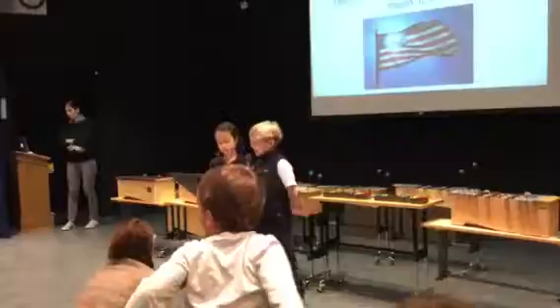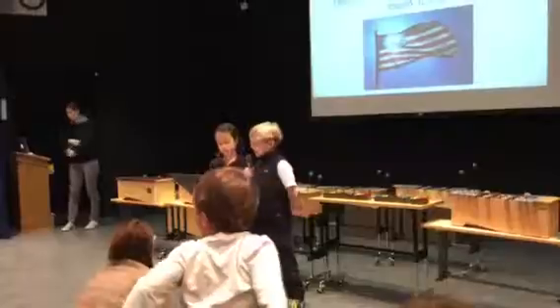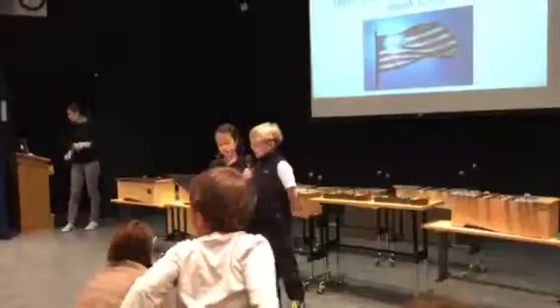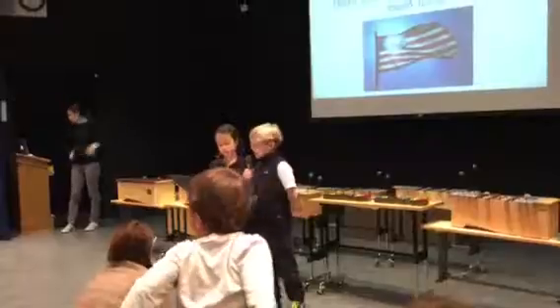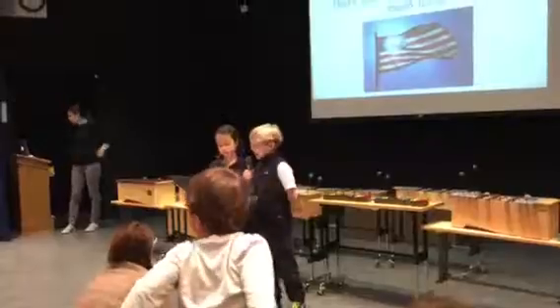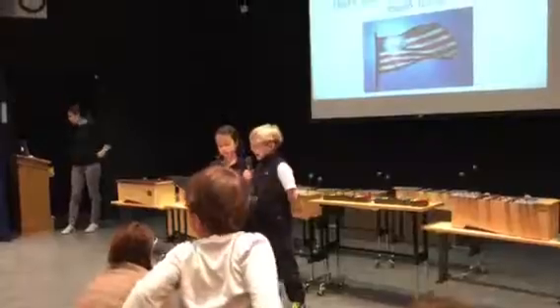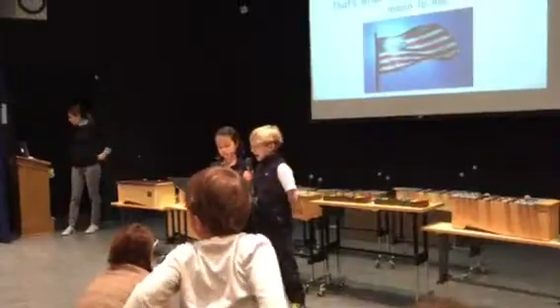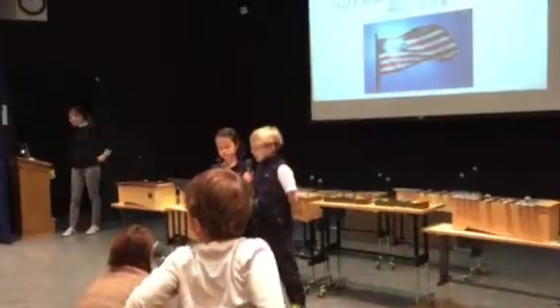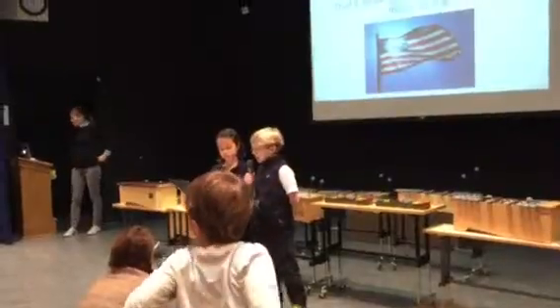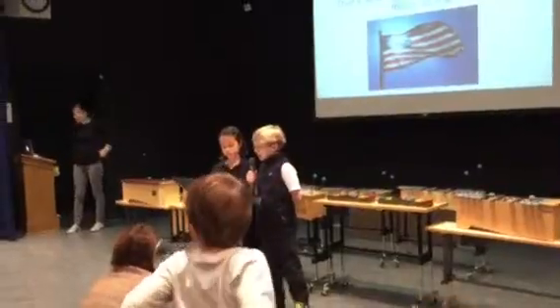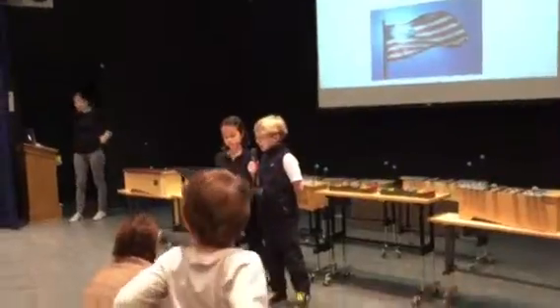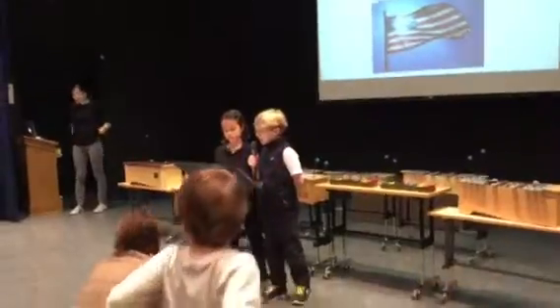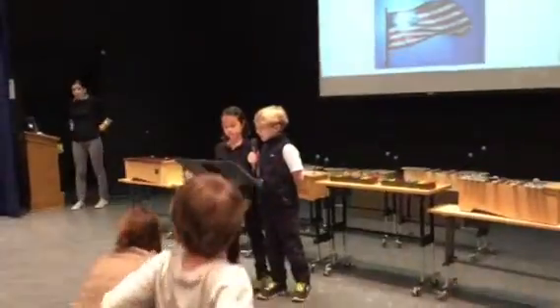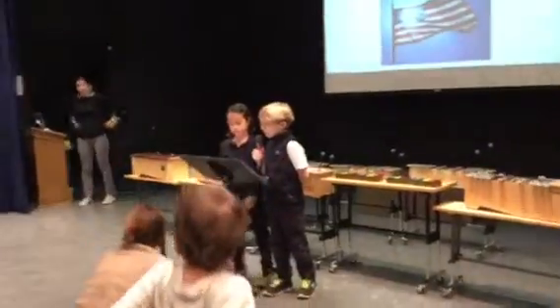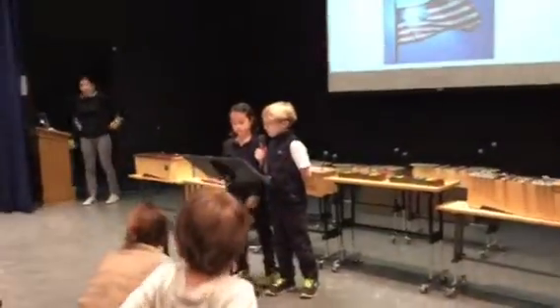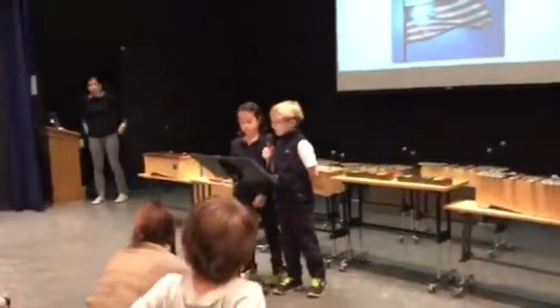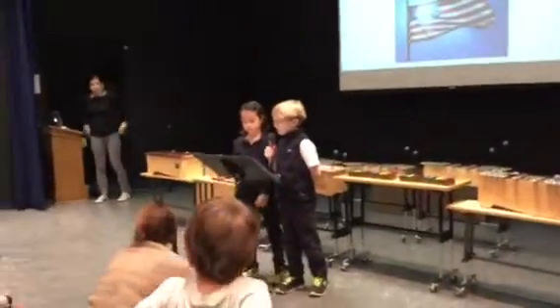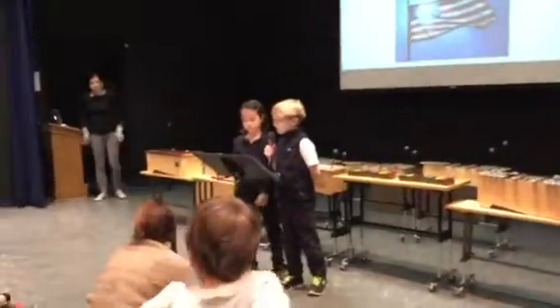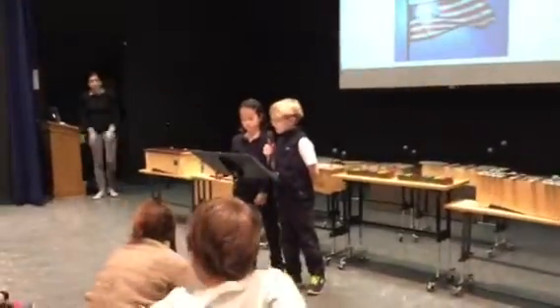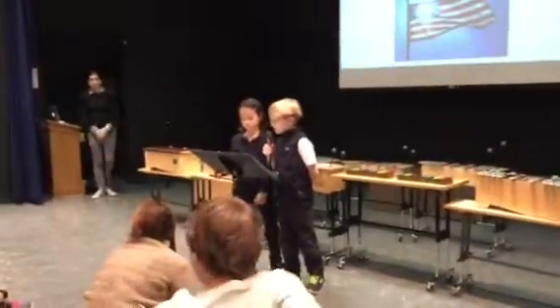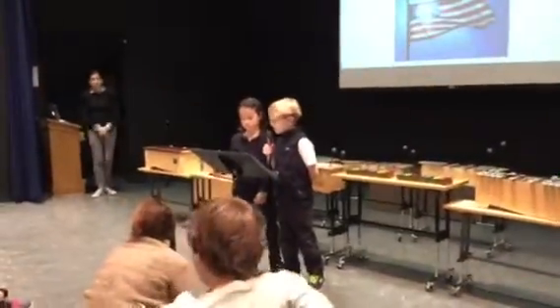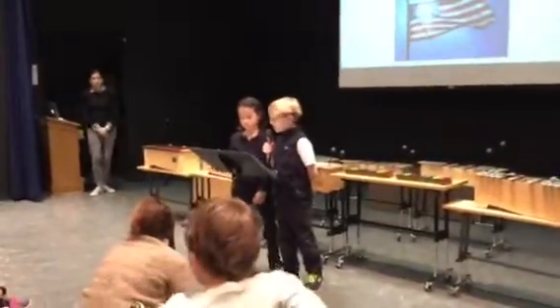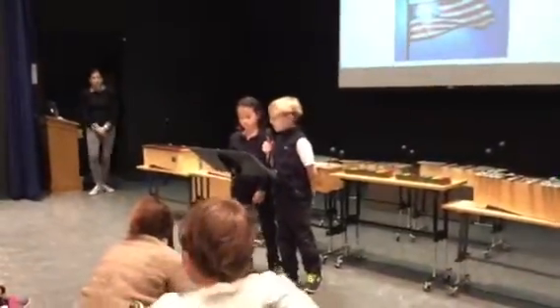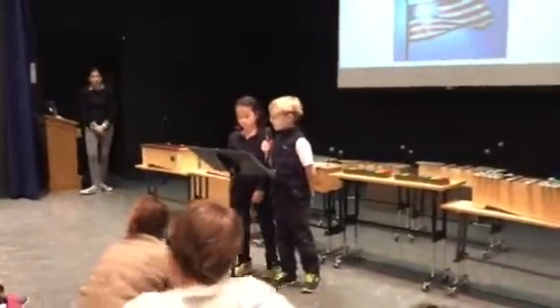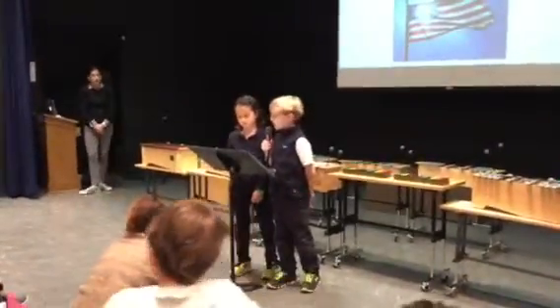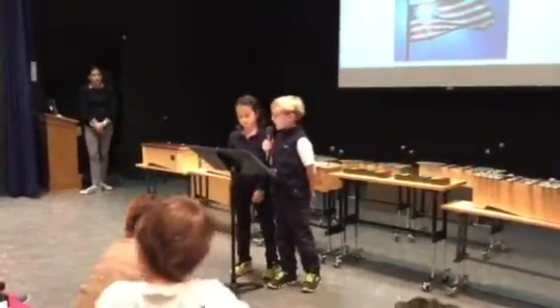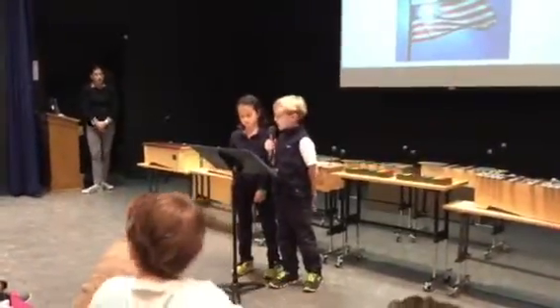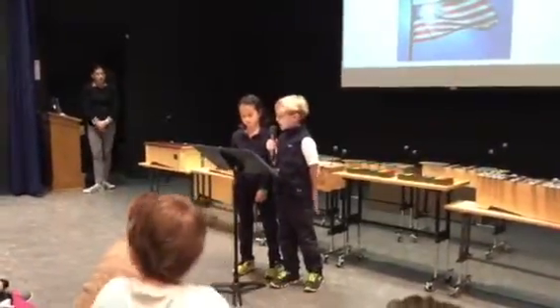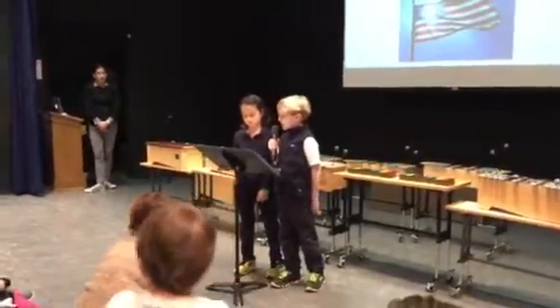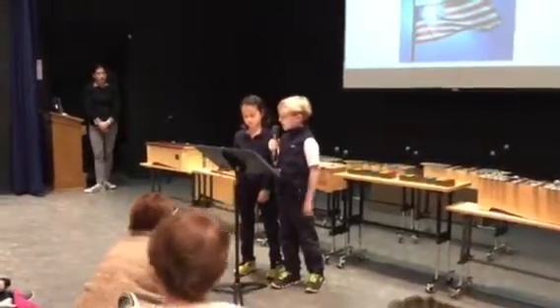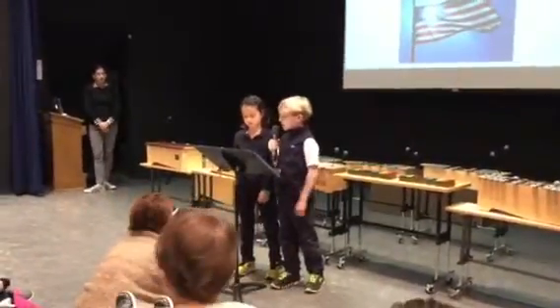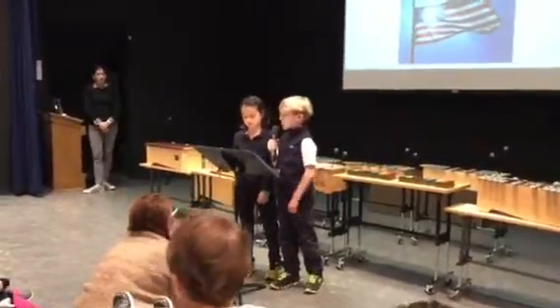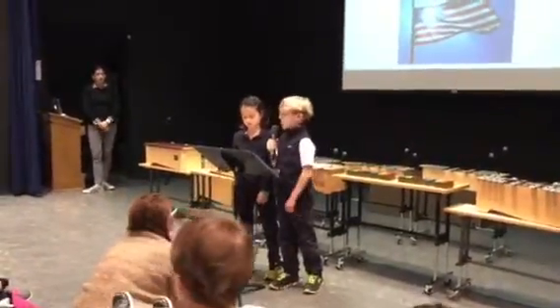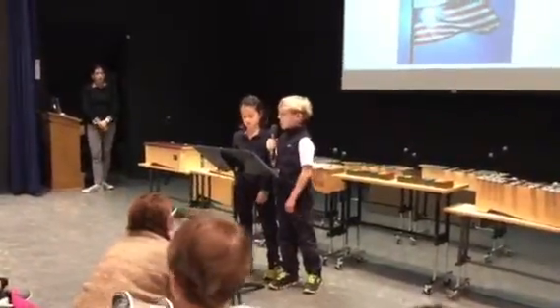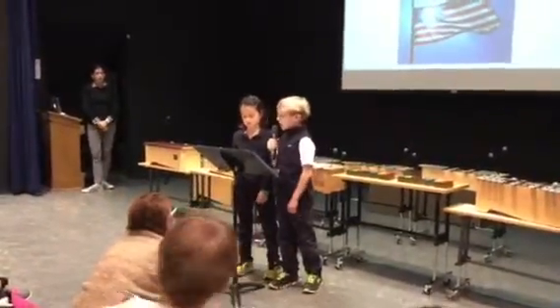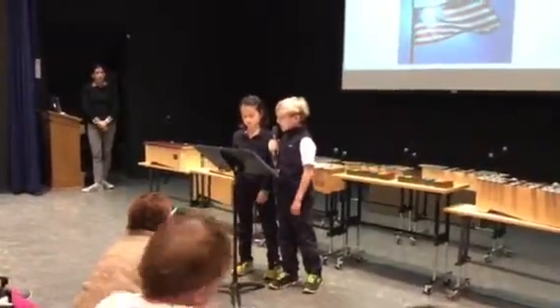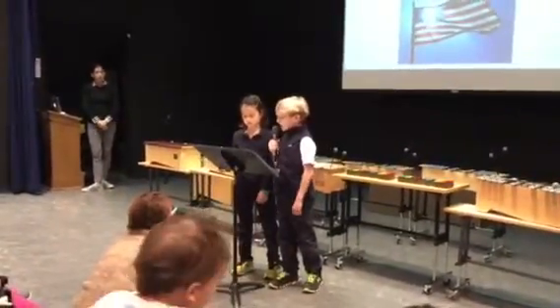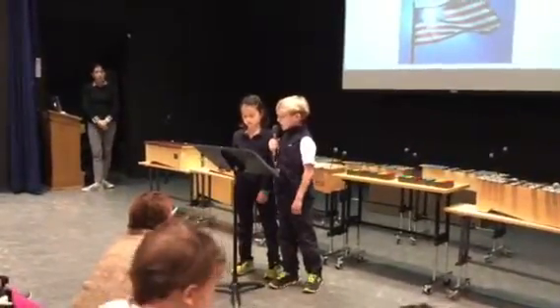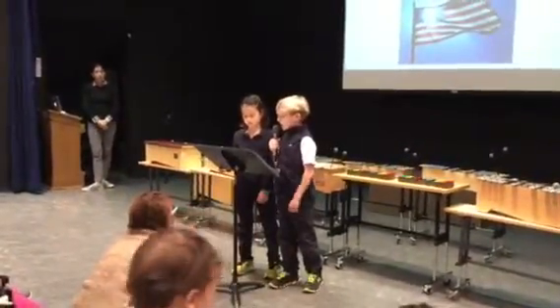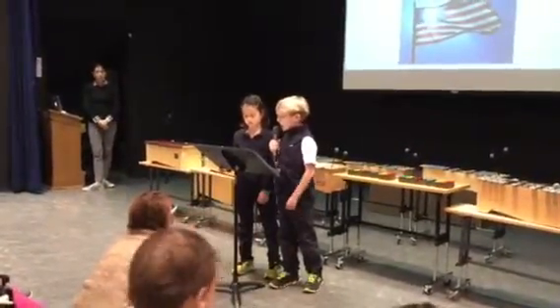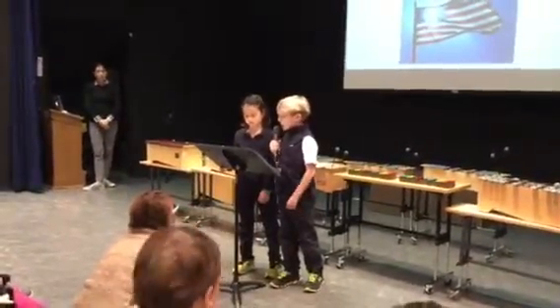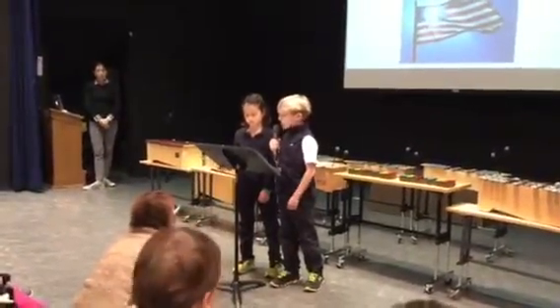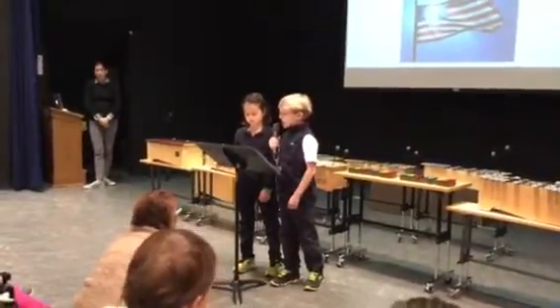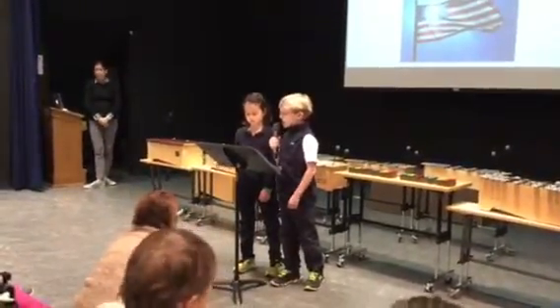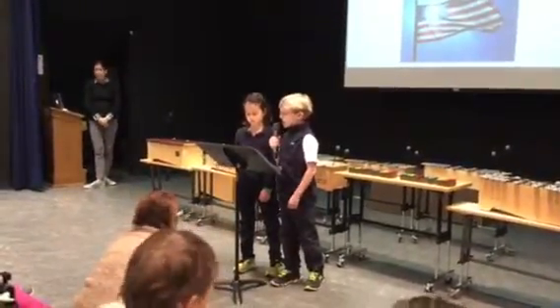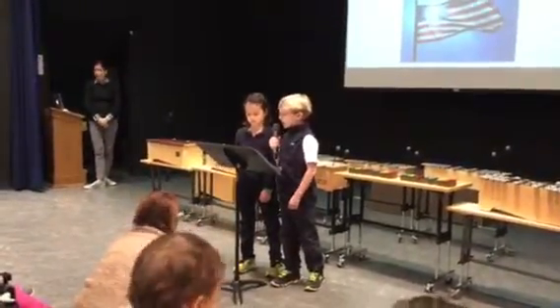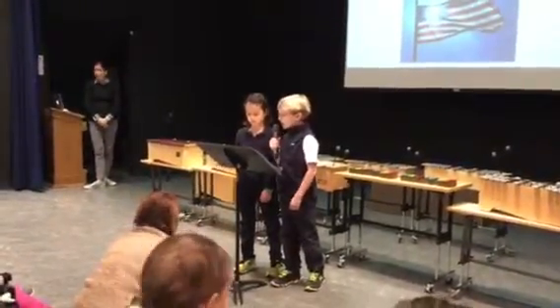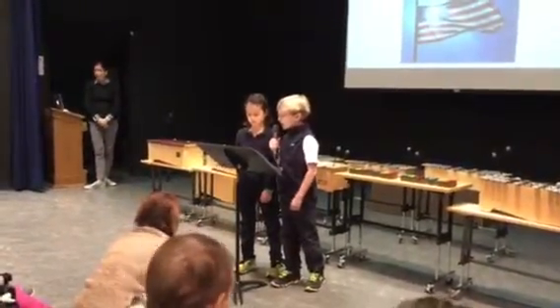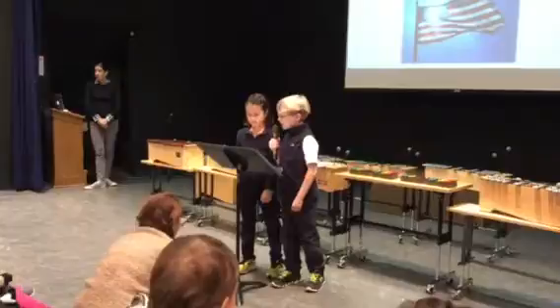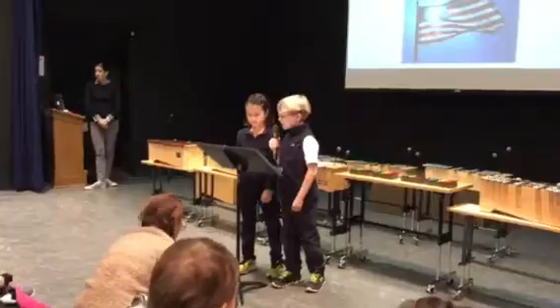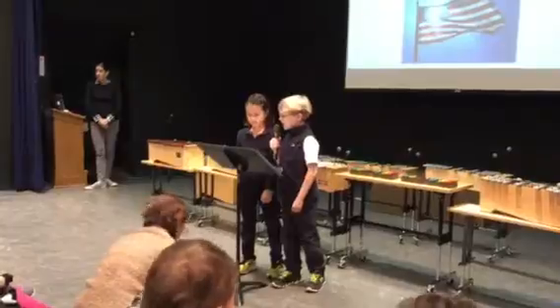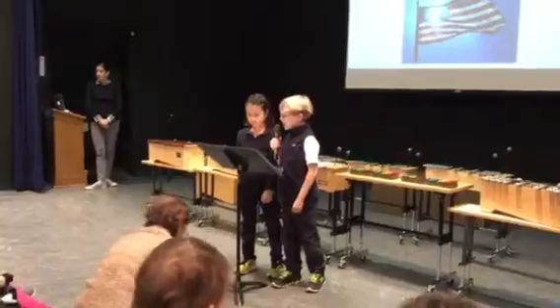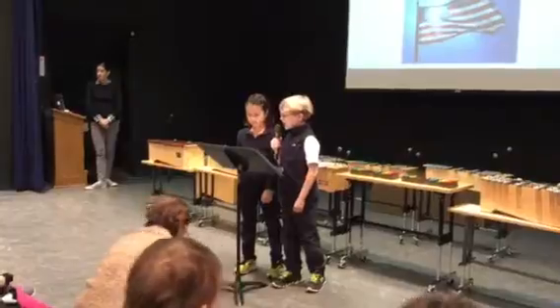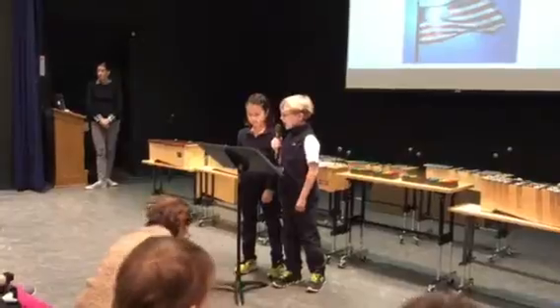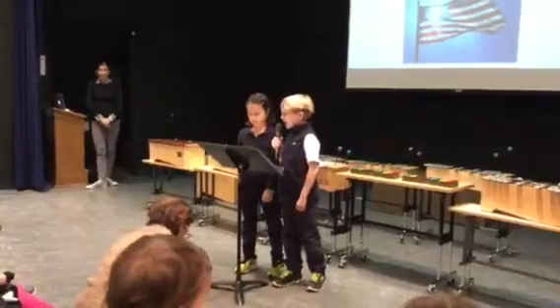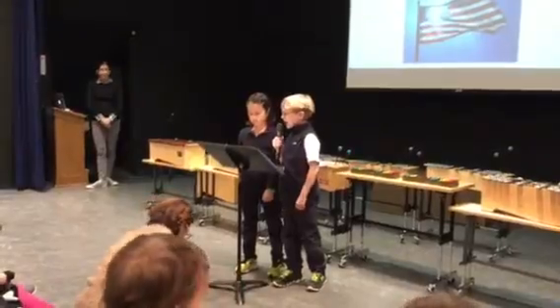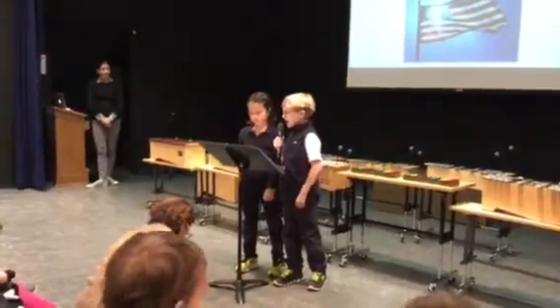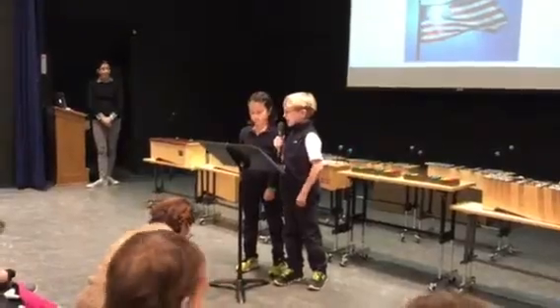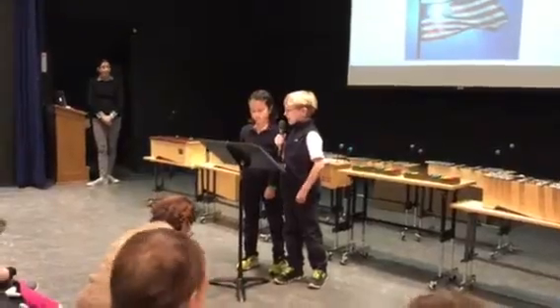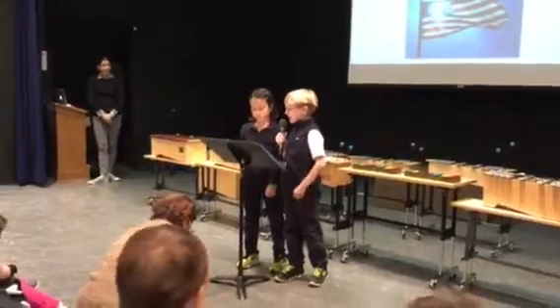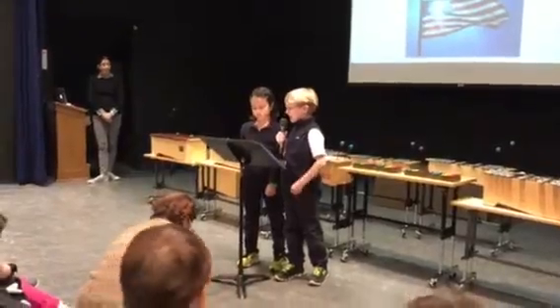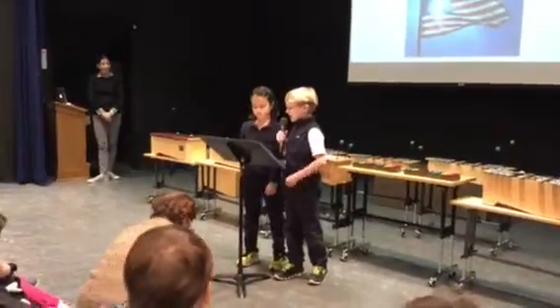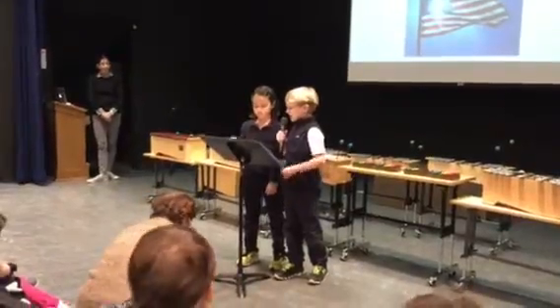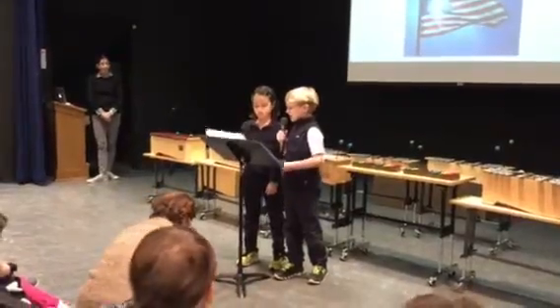Here are some highlights from the preschool, kindergarten, 1st, 2nd, 3rd grade, and specialists.